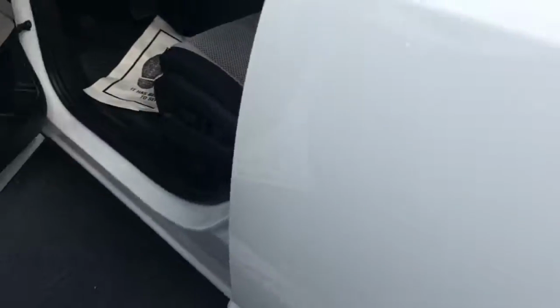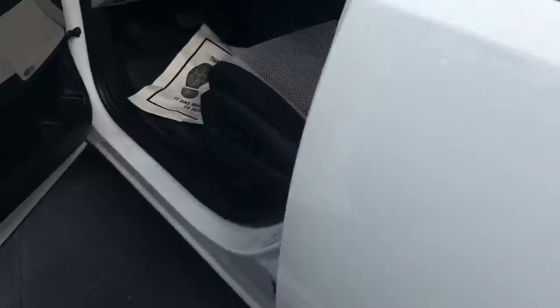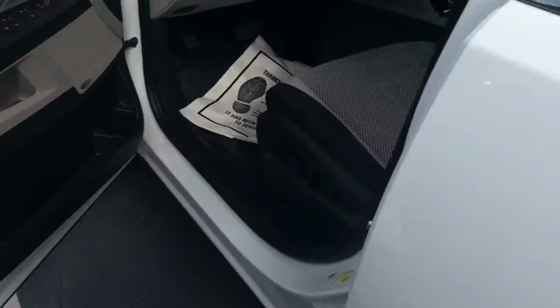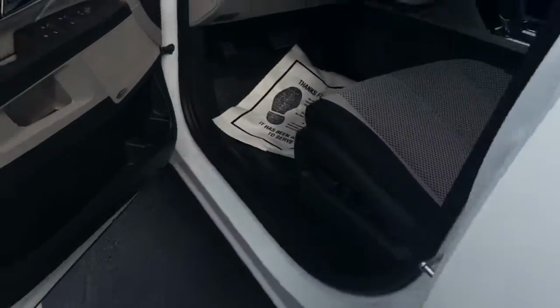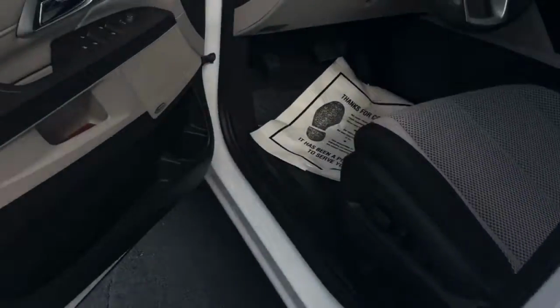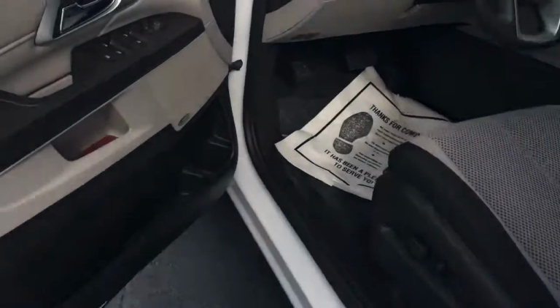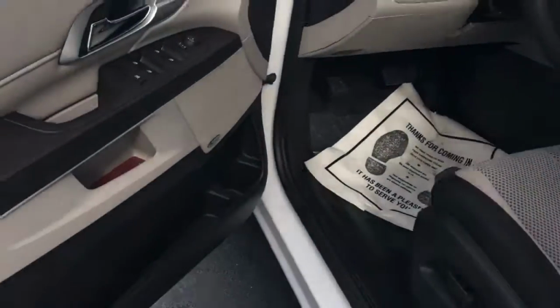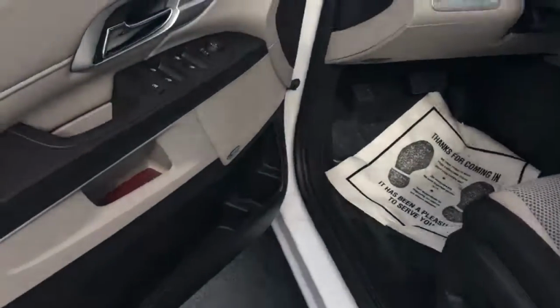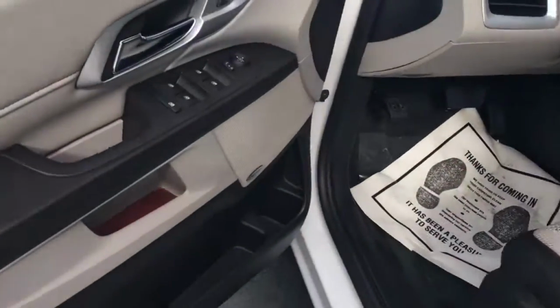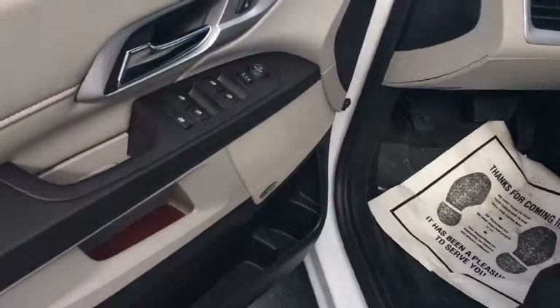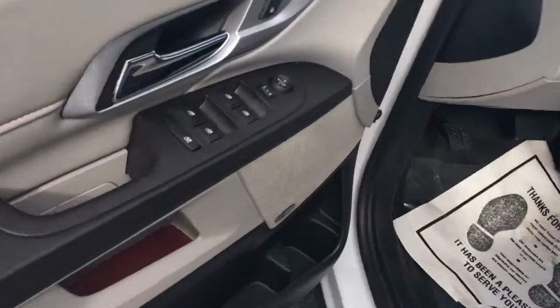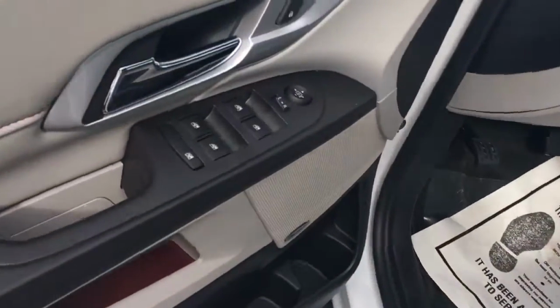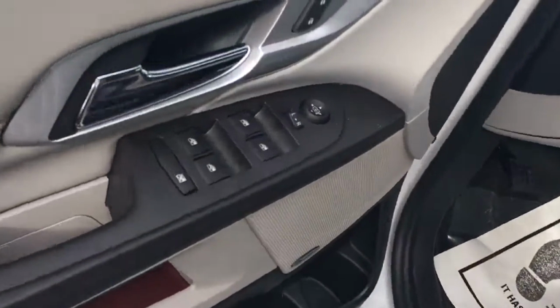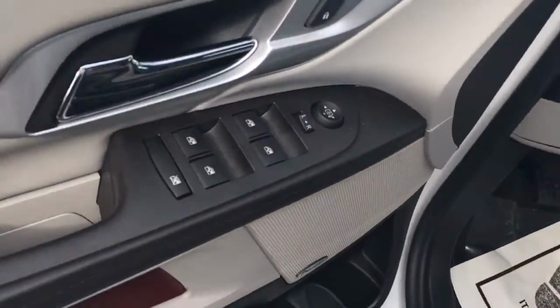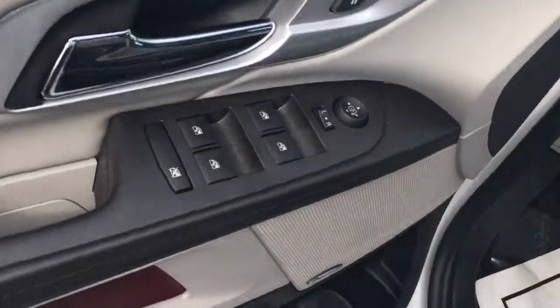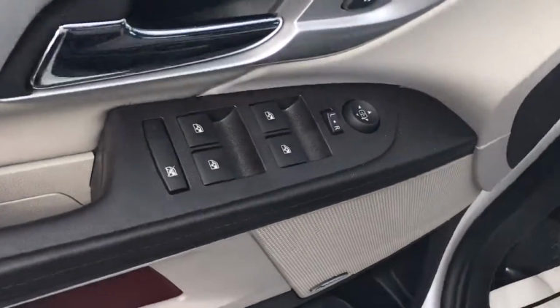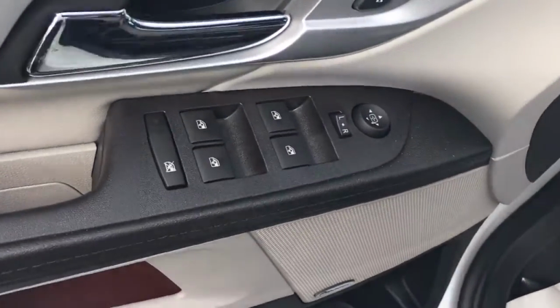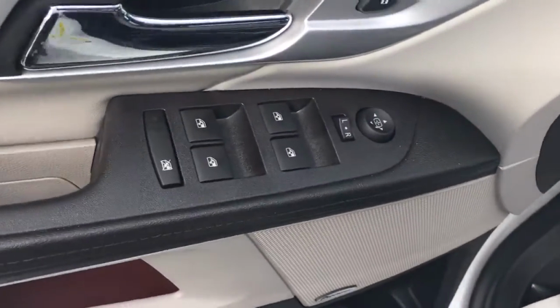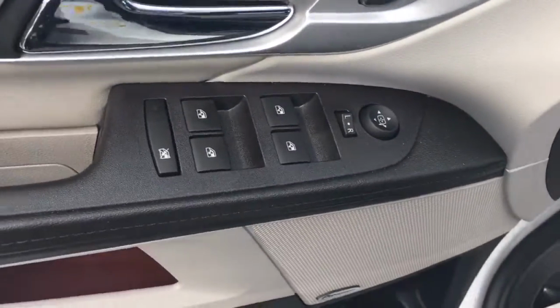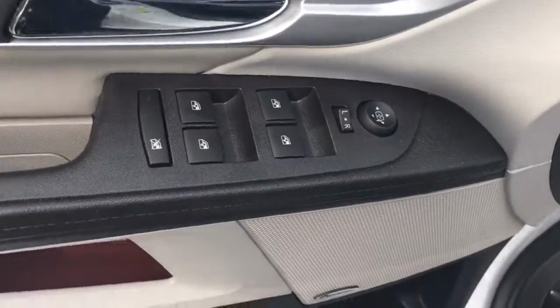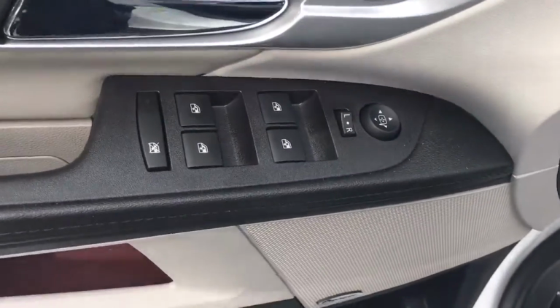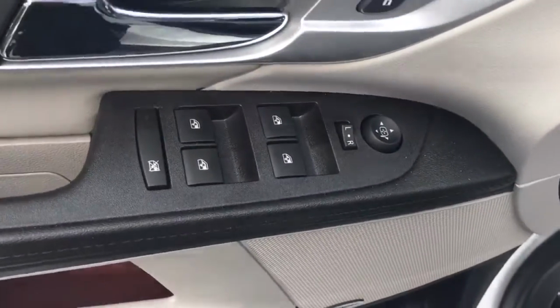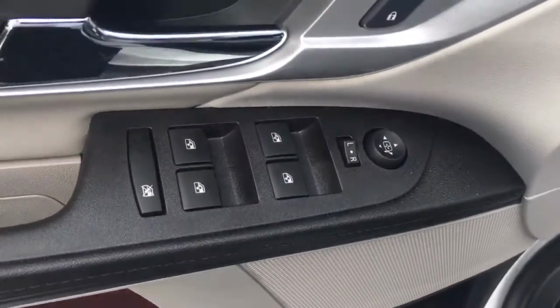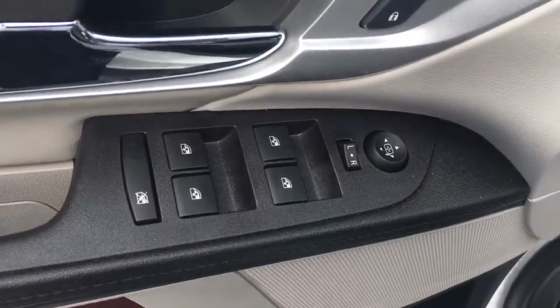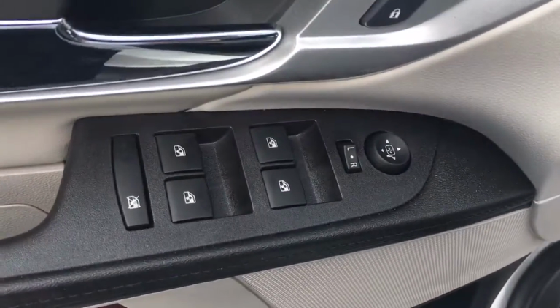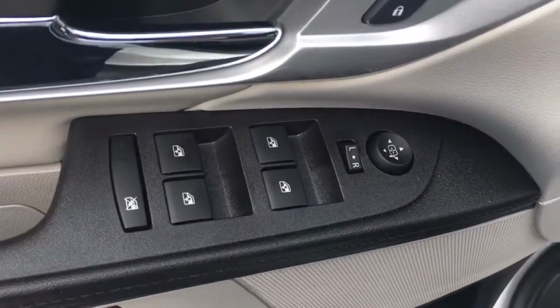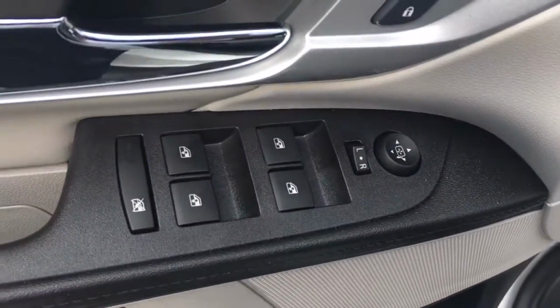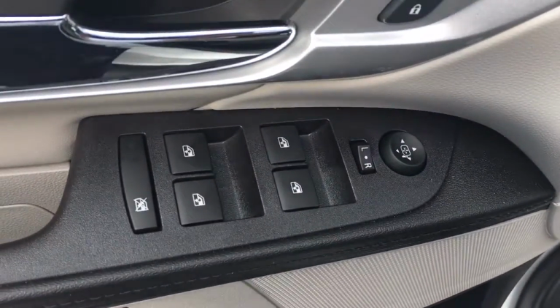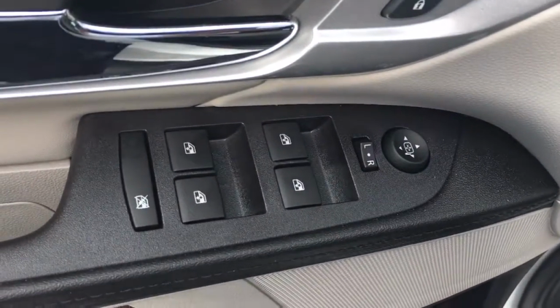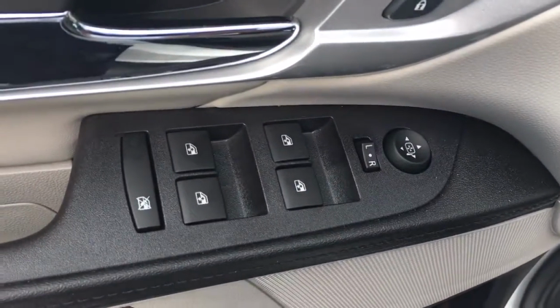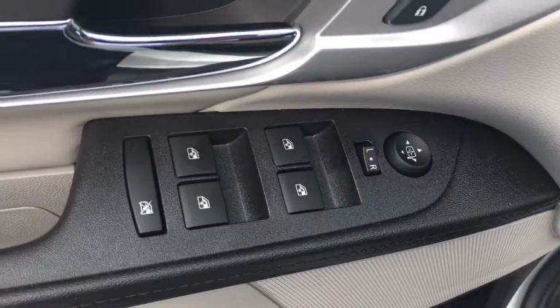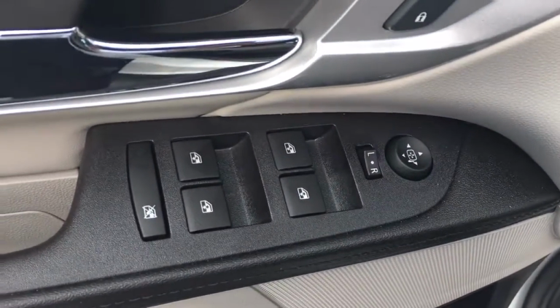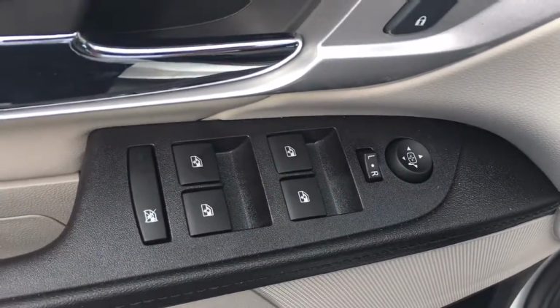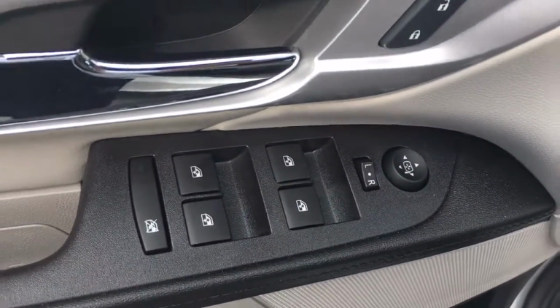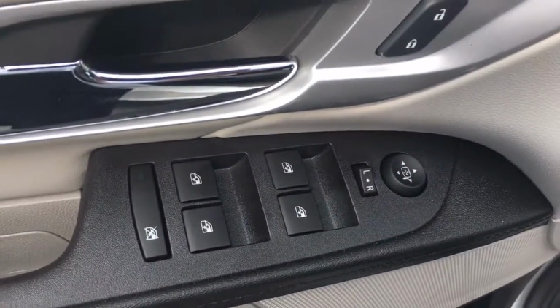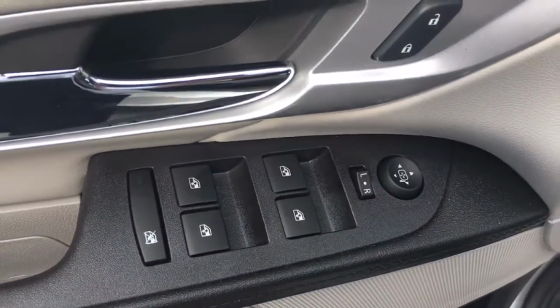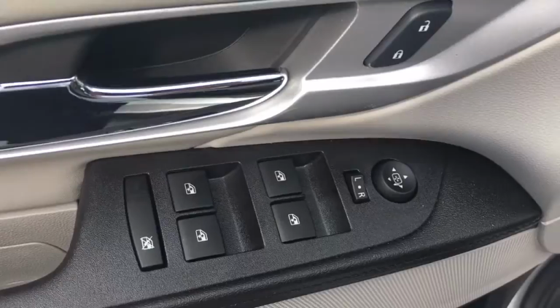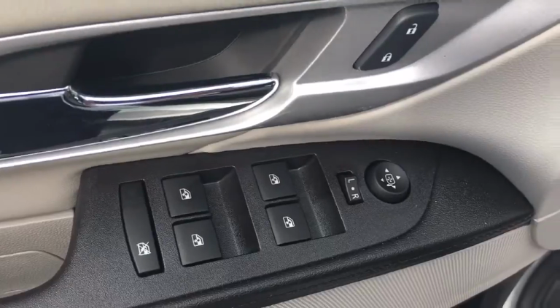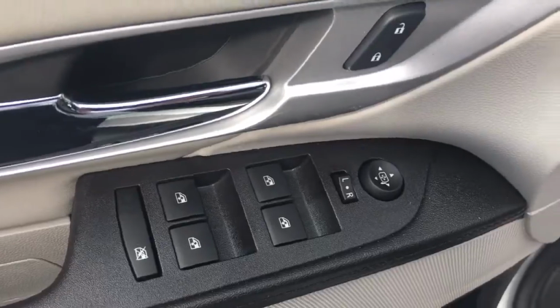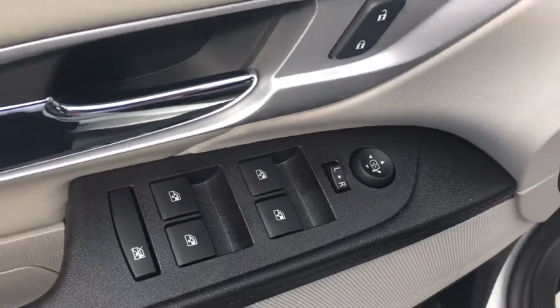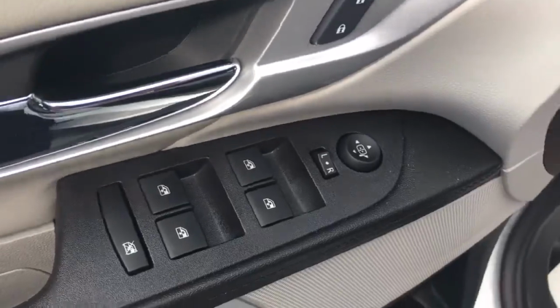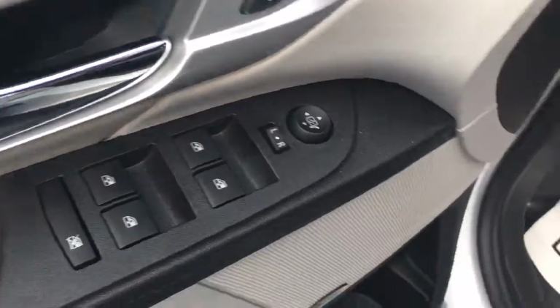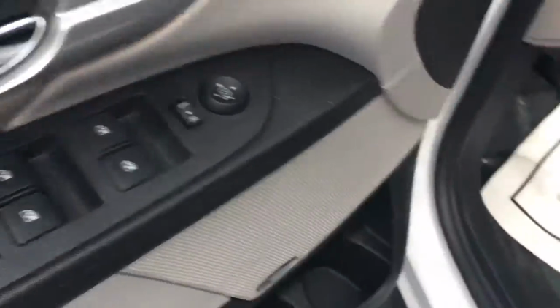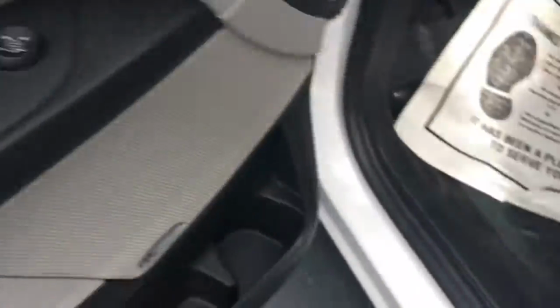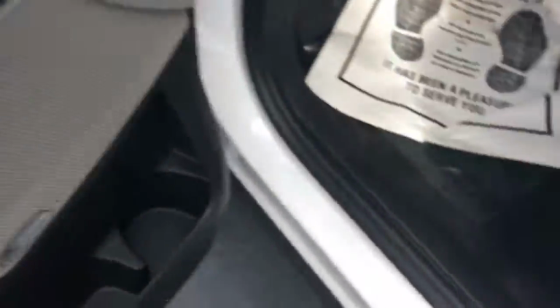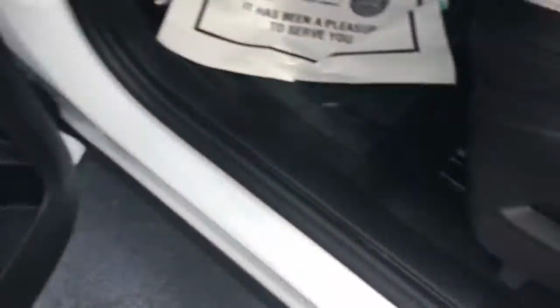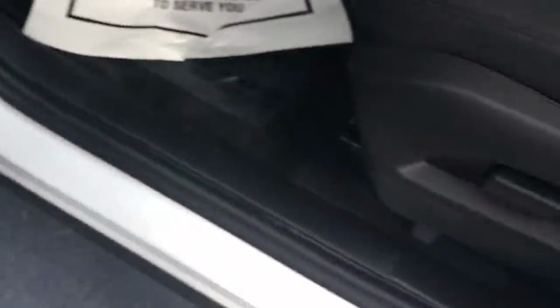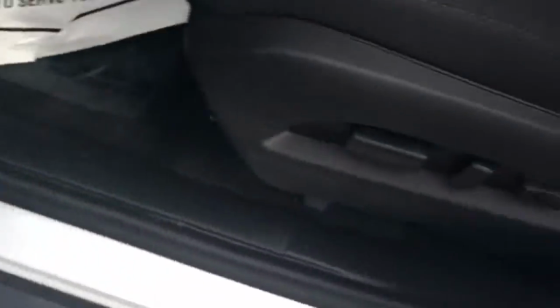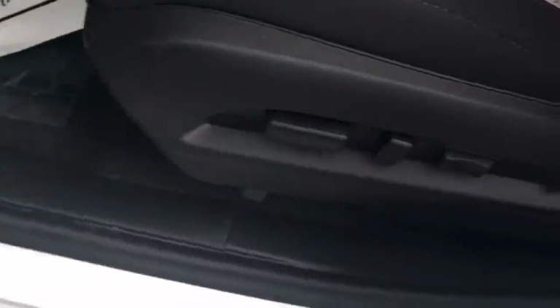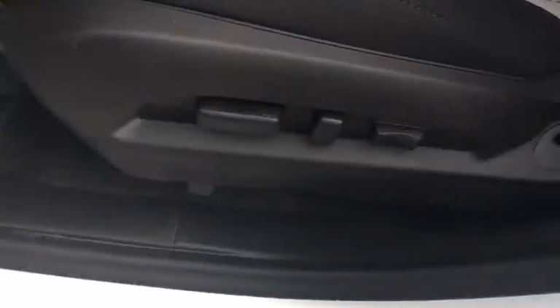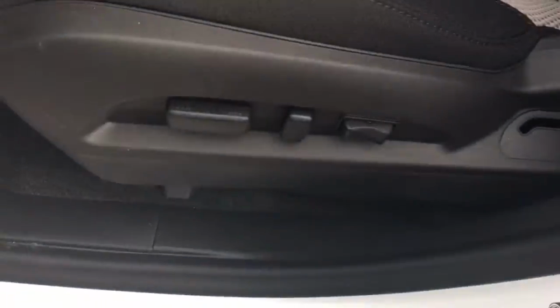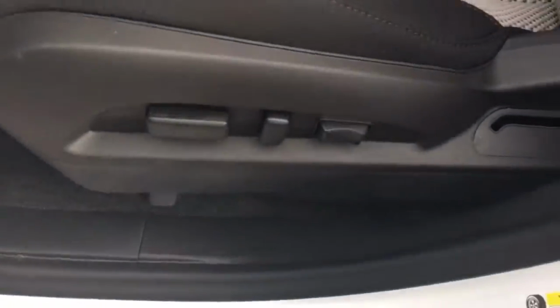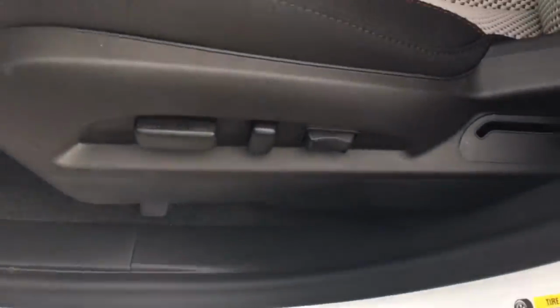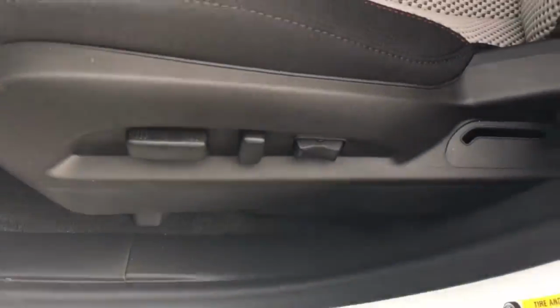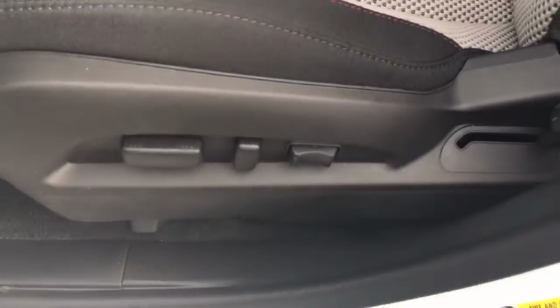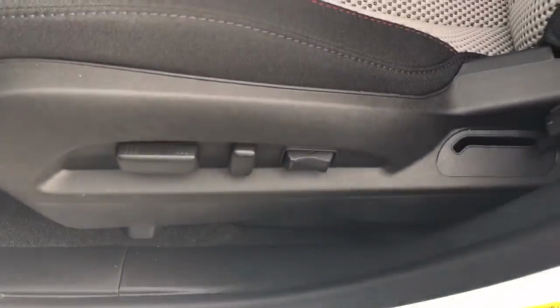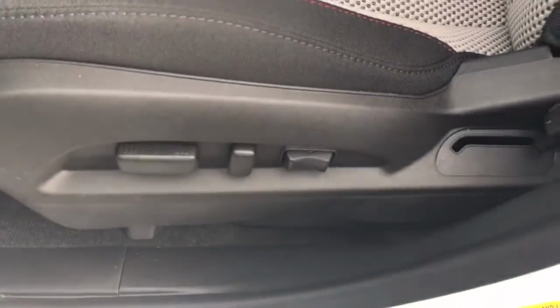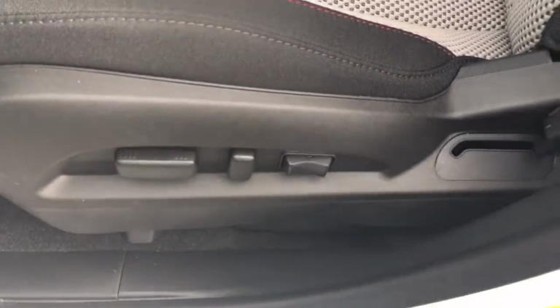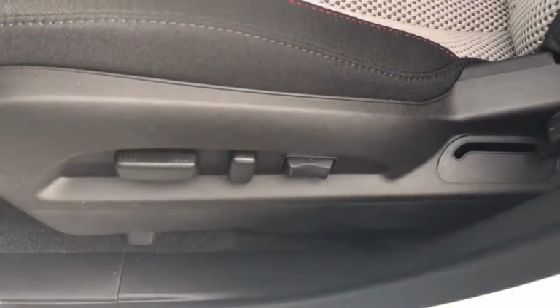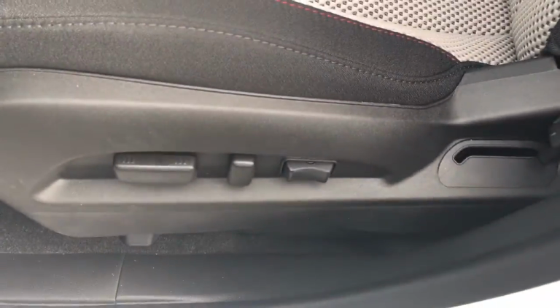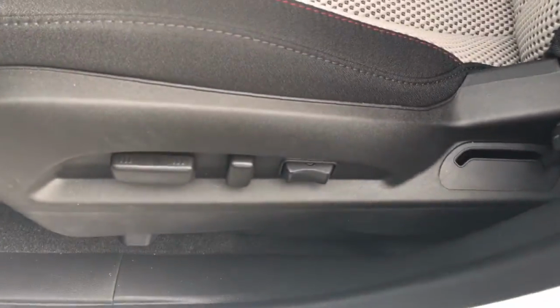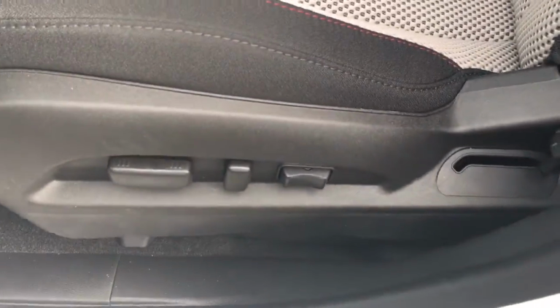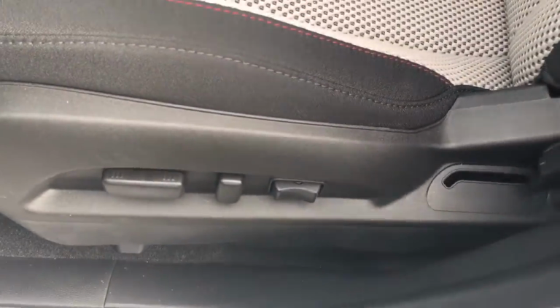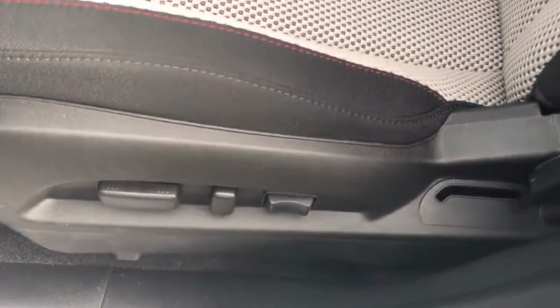The SLE 2 comes equipped with power locks, power windows, power side view mirrors, and a full power driver seat.